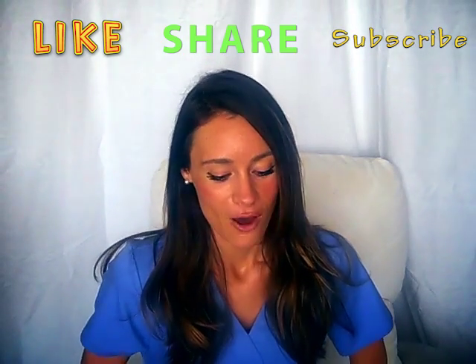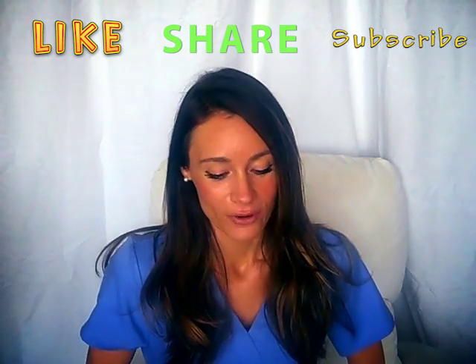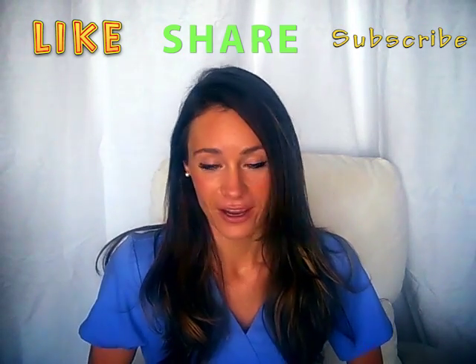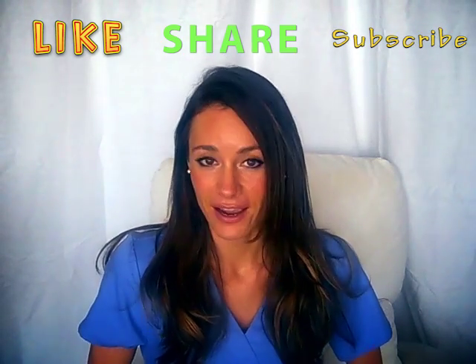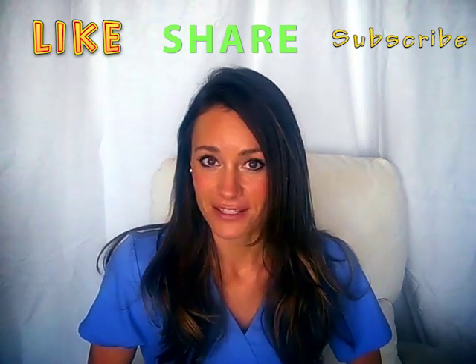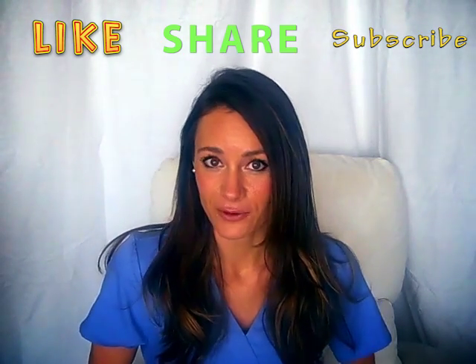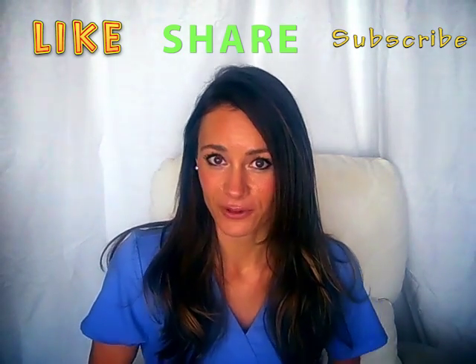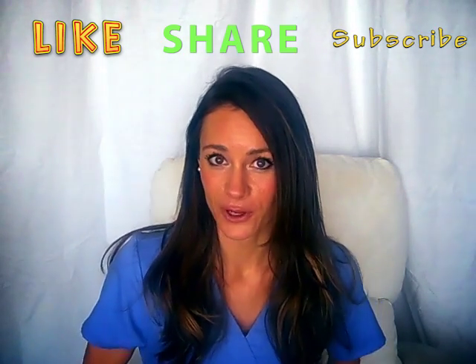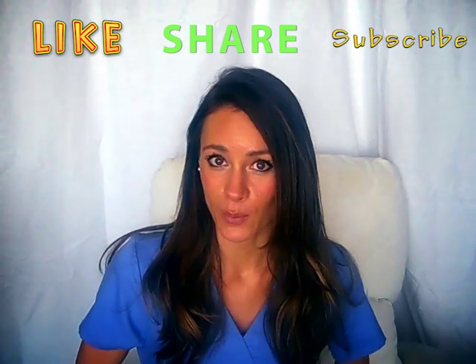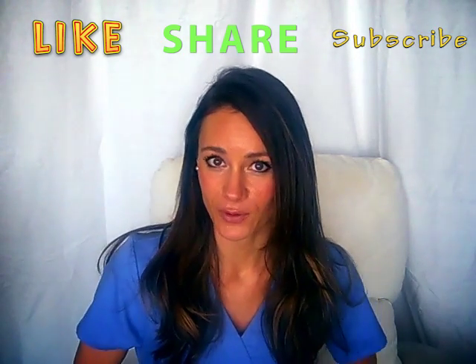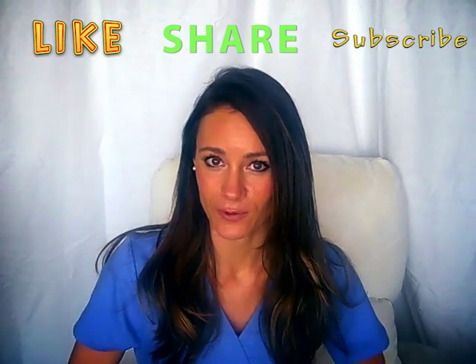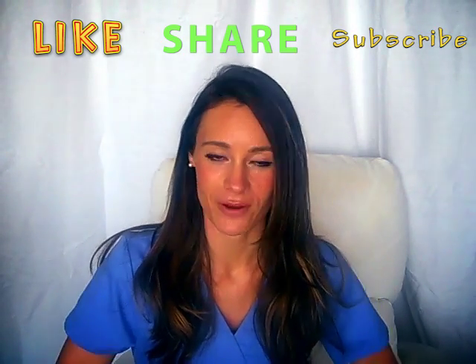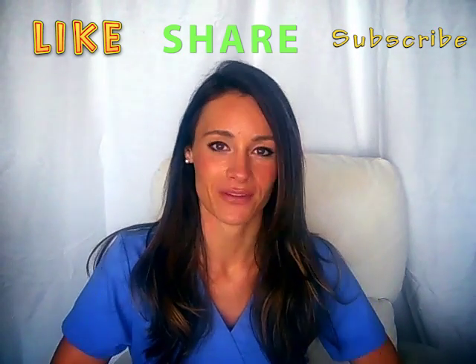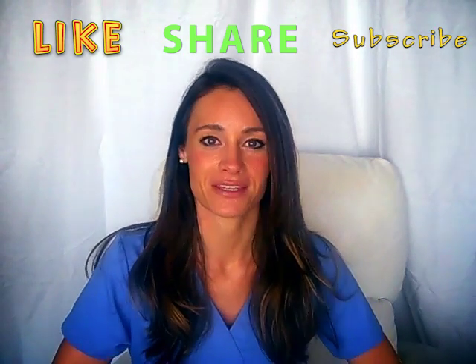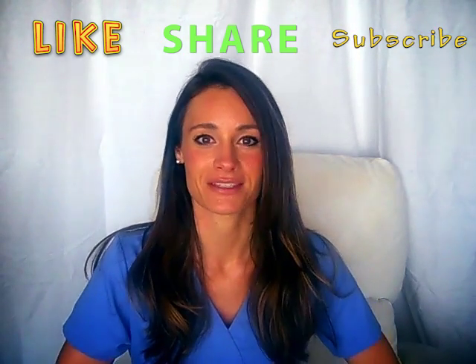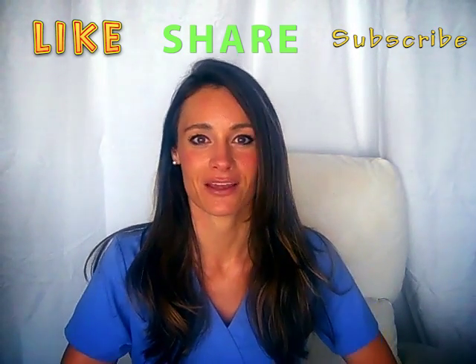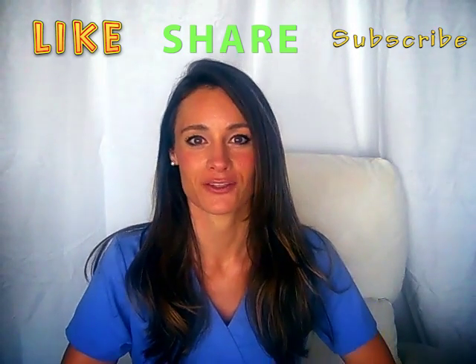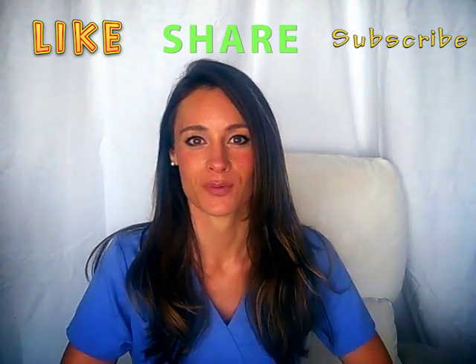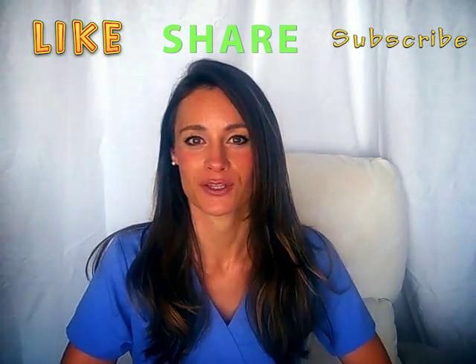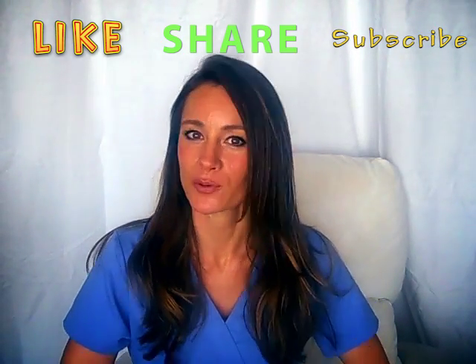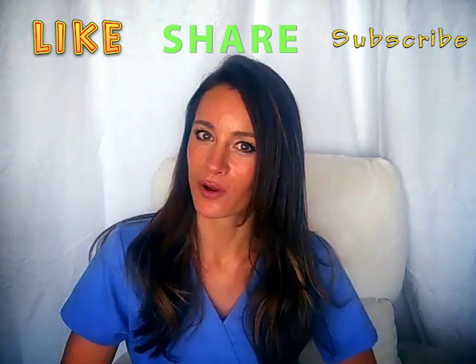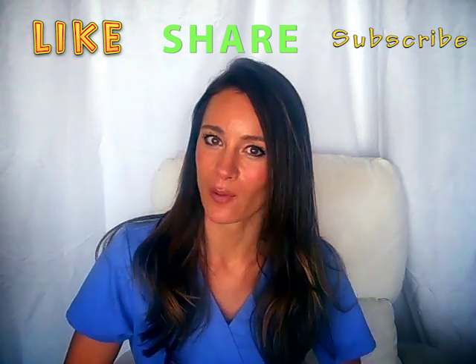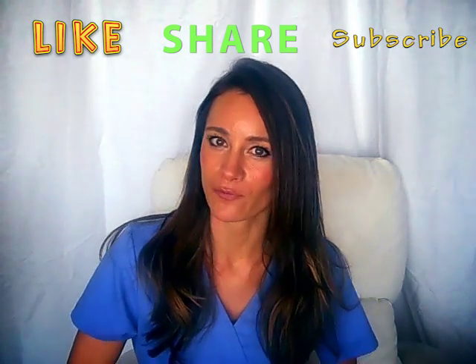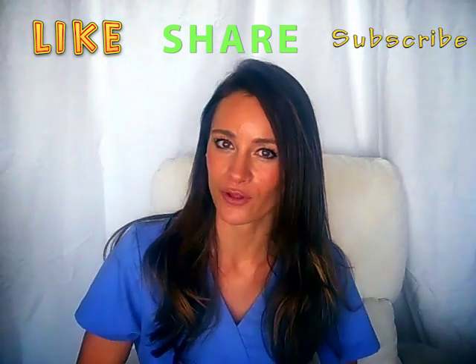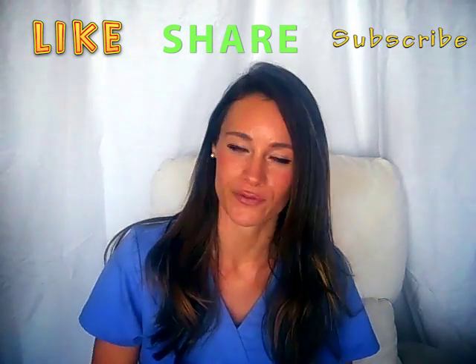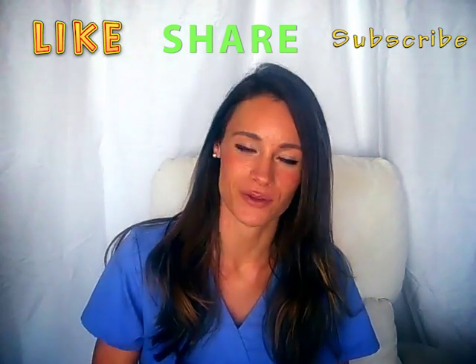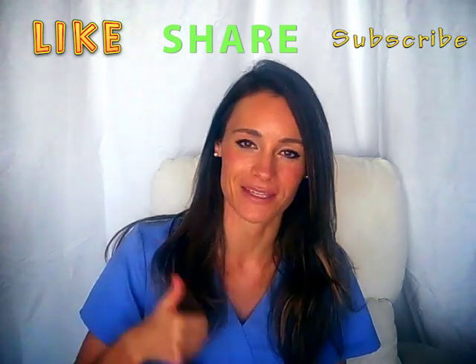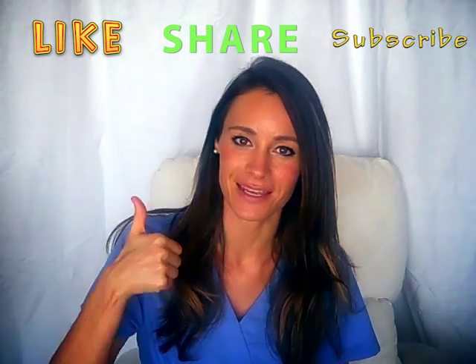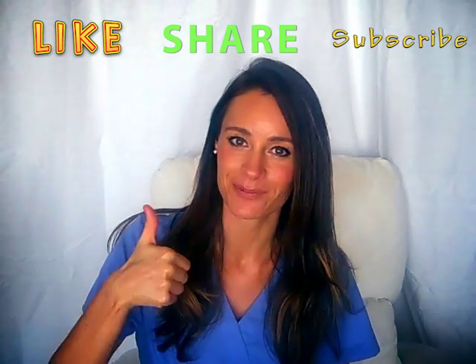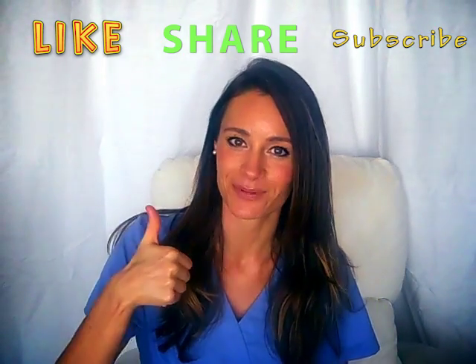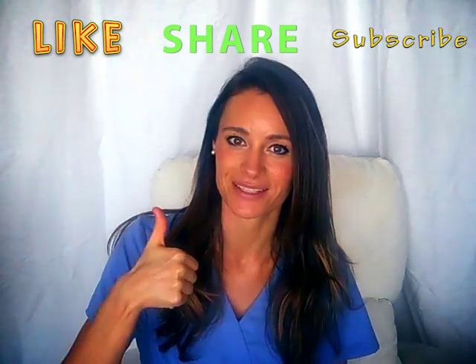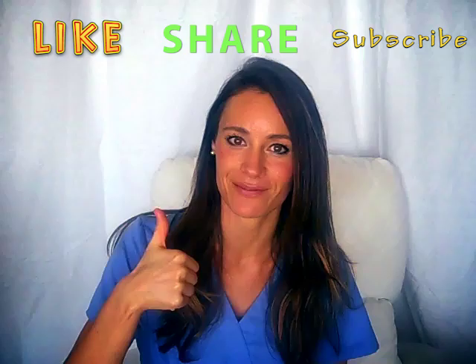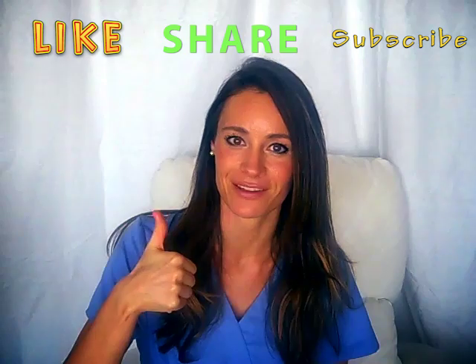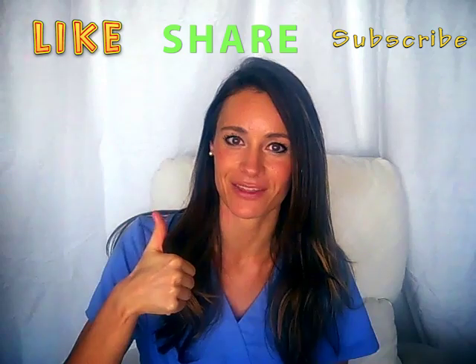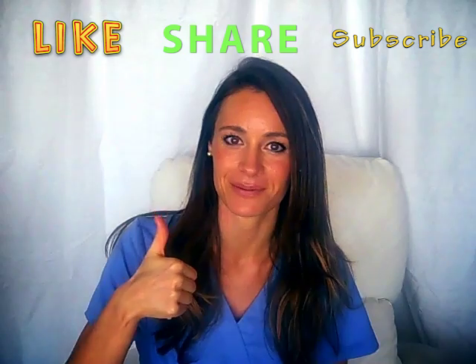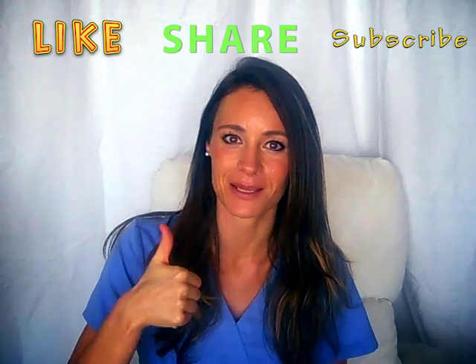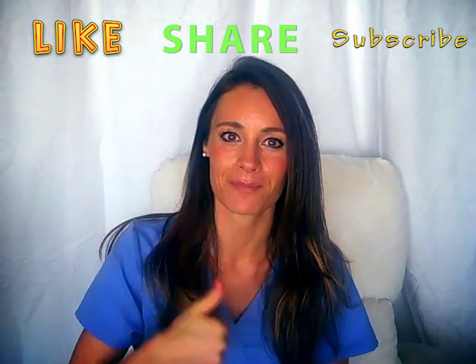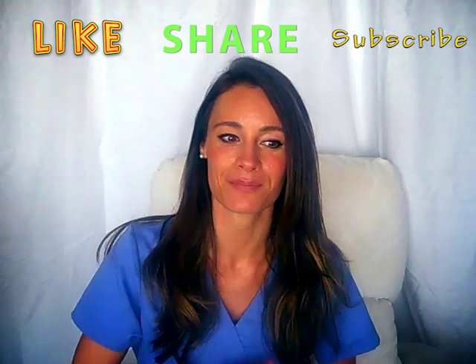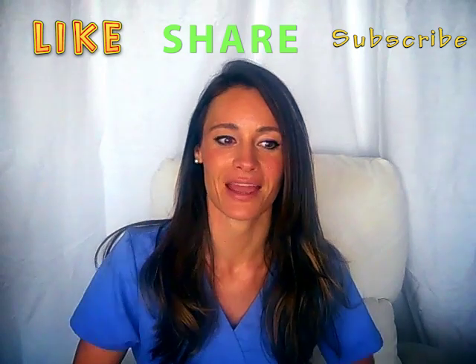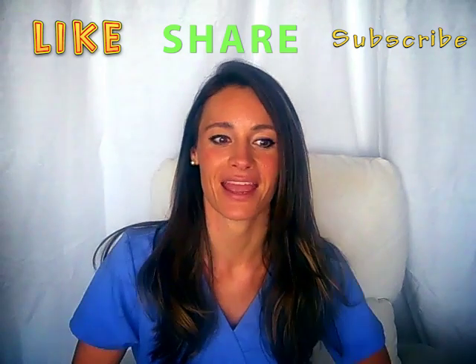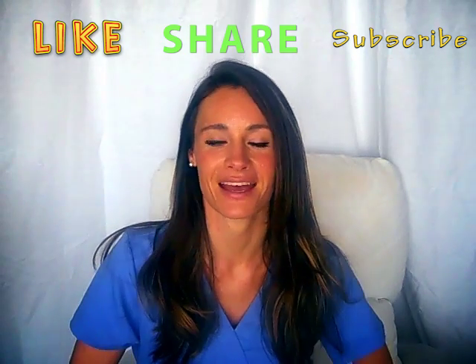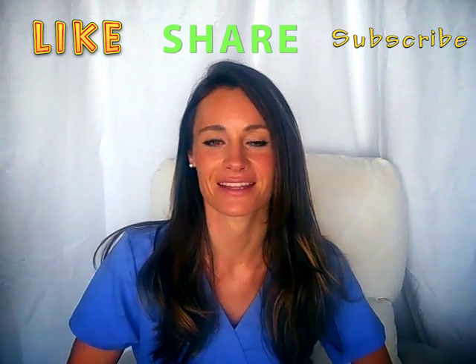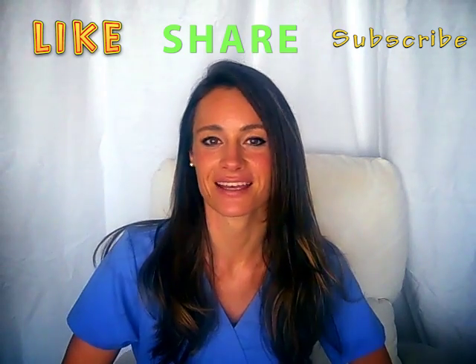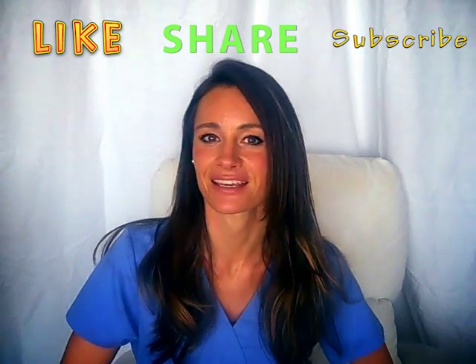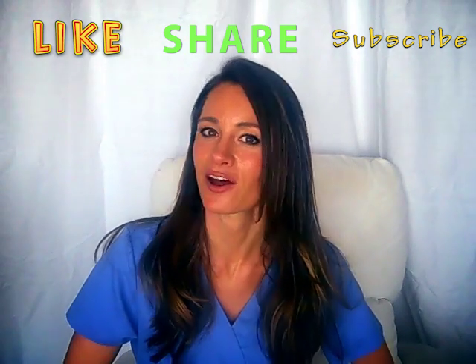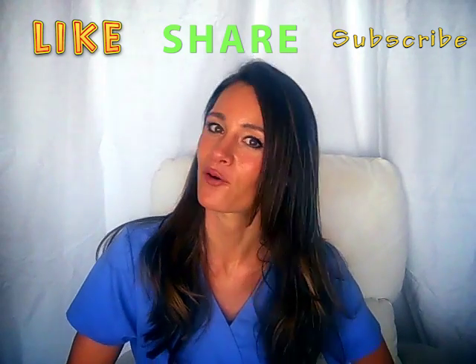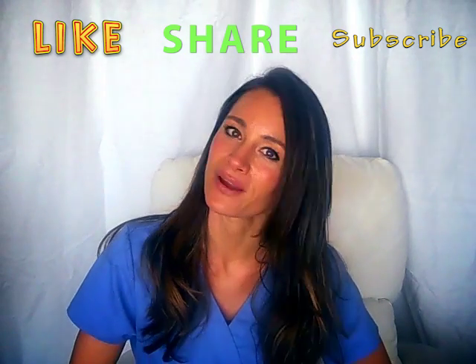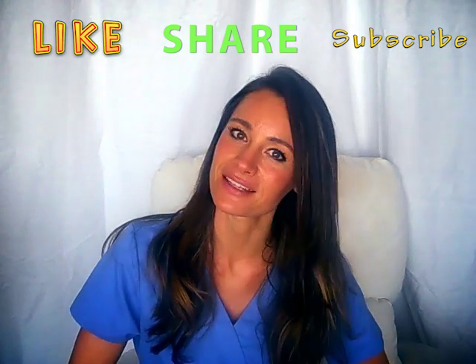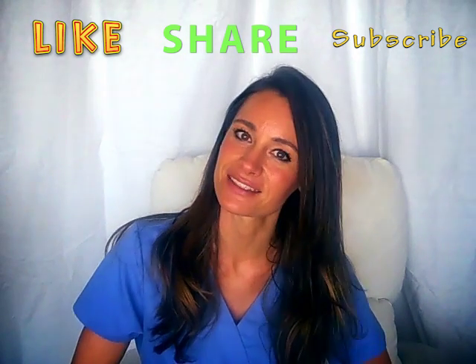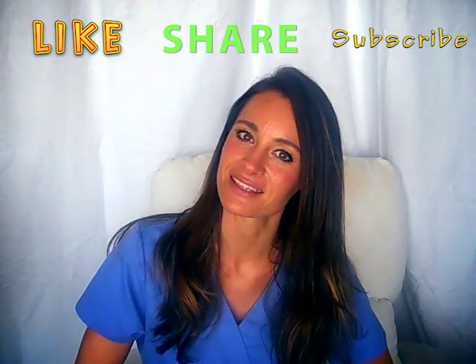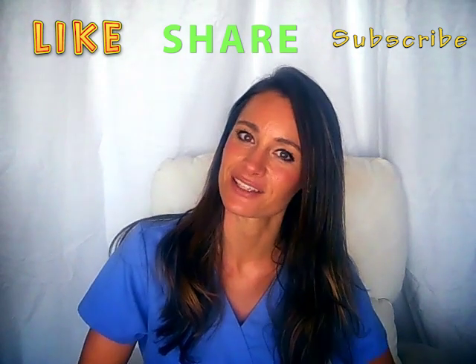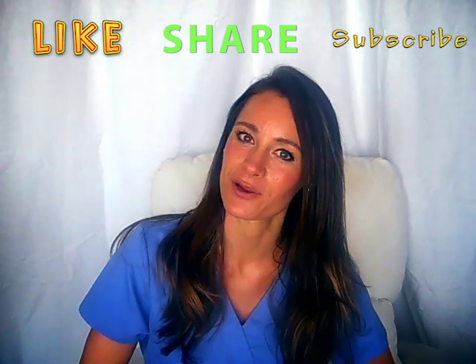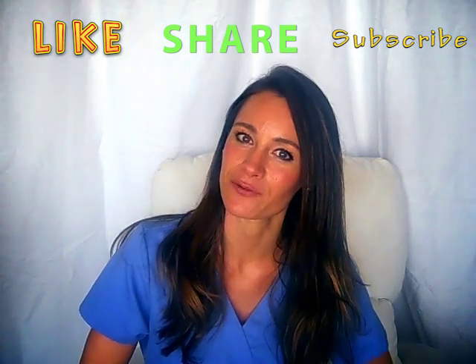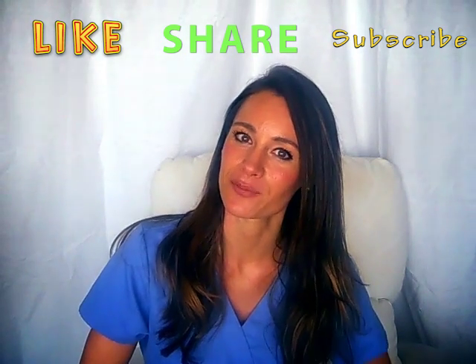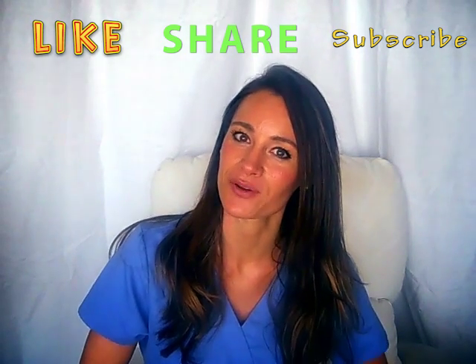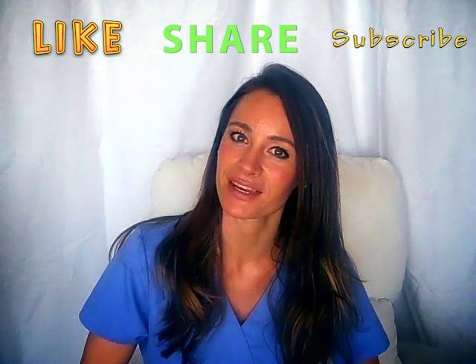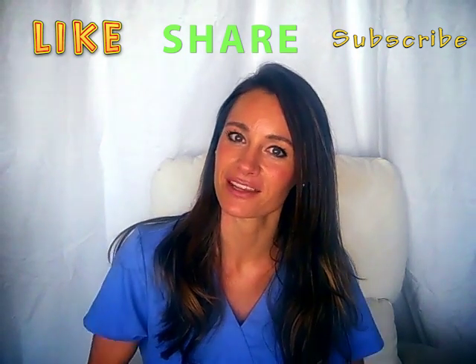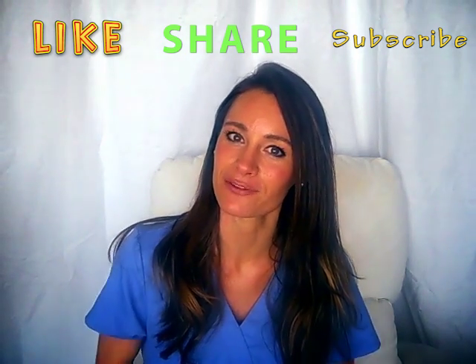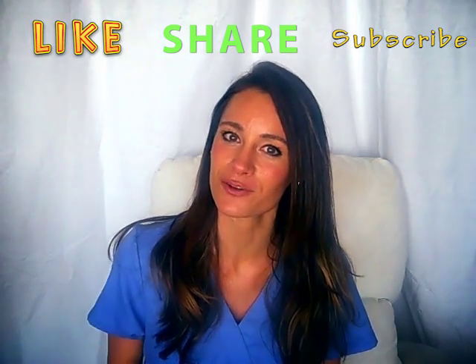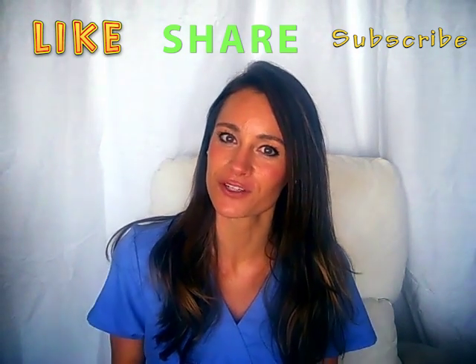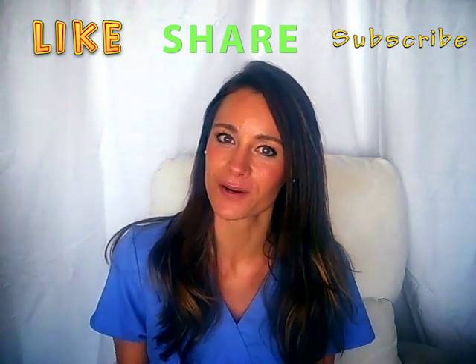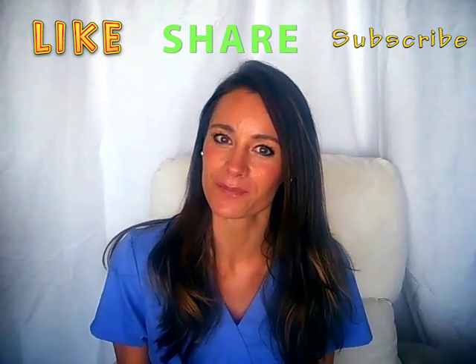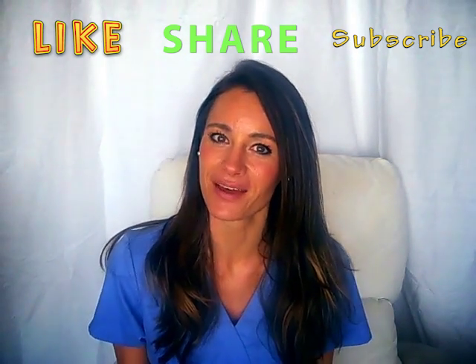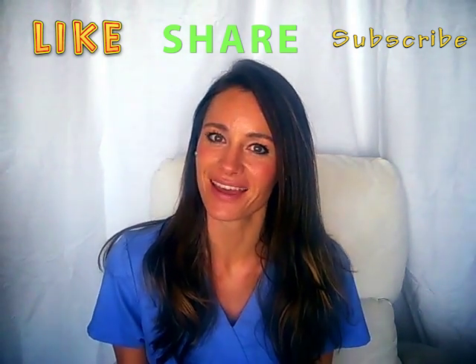Okay guys, I really hope that you found this to be super helpful. If you did, please give it a thumbs up, and I cannot wait to hear from you again in the future. Bye!